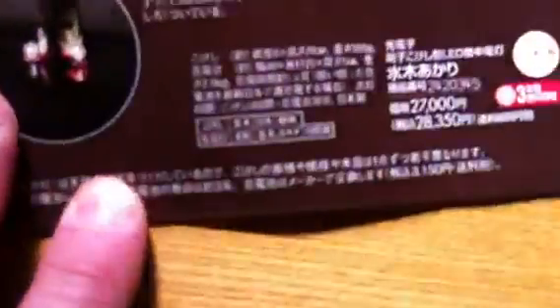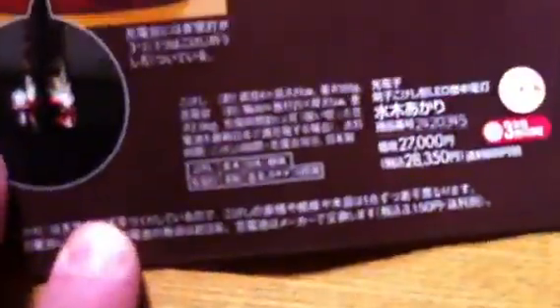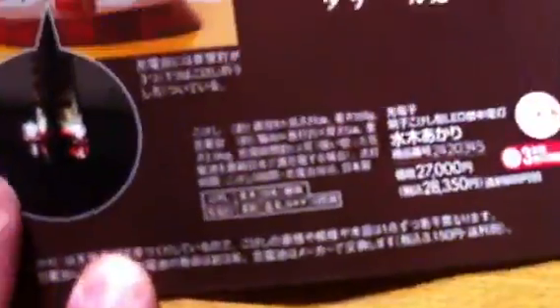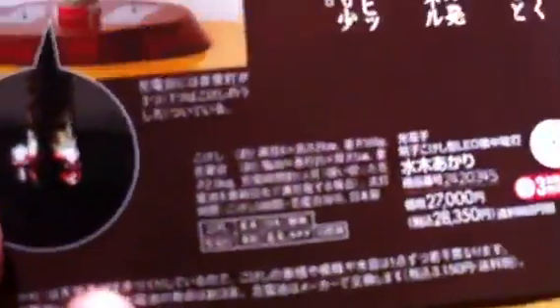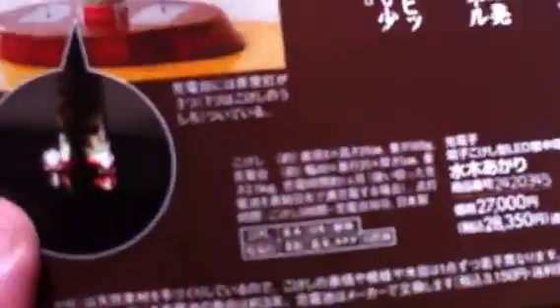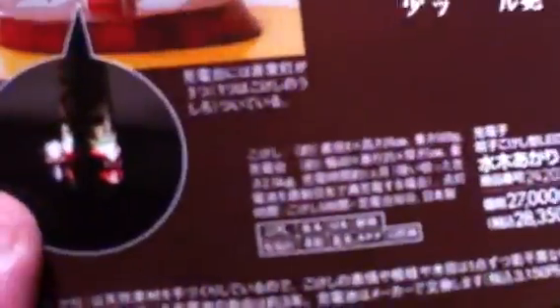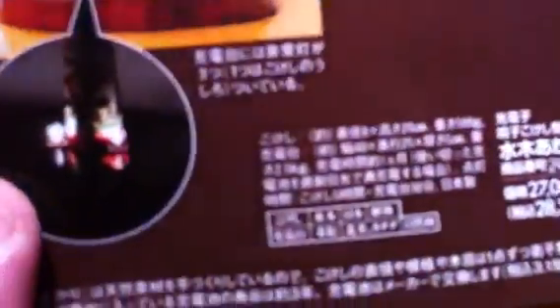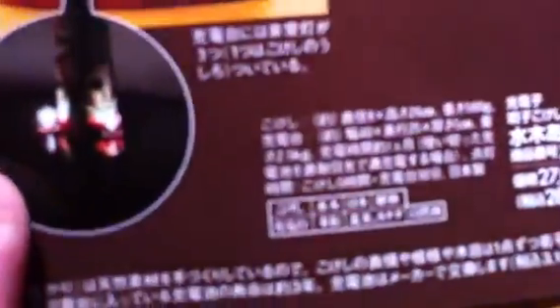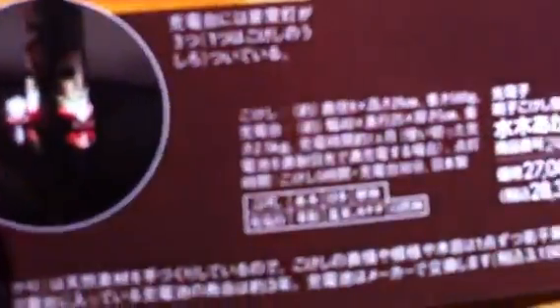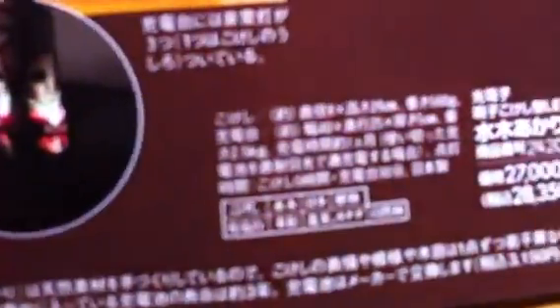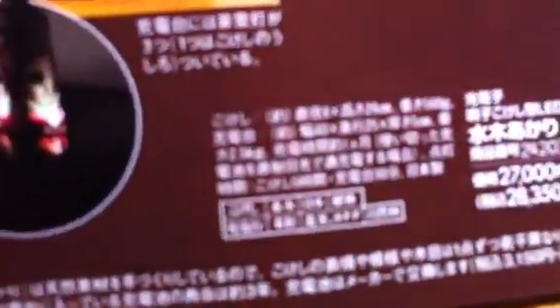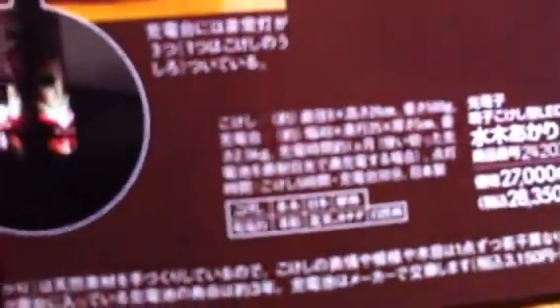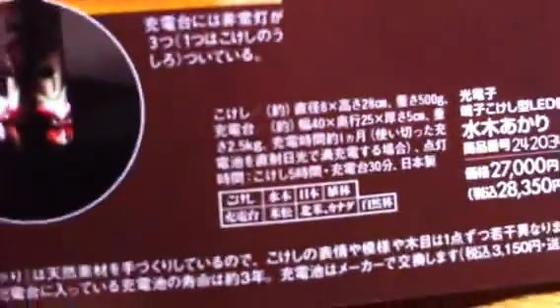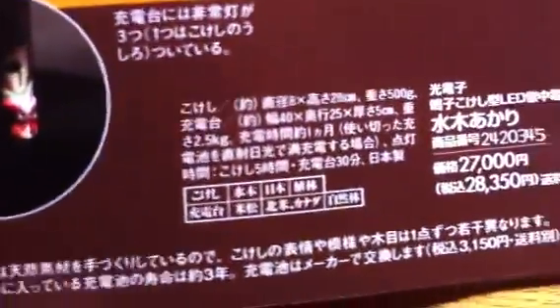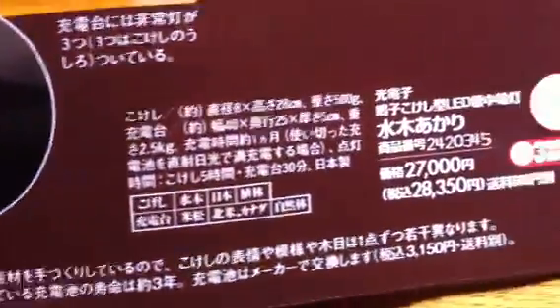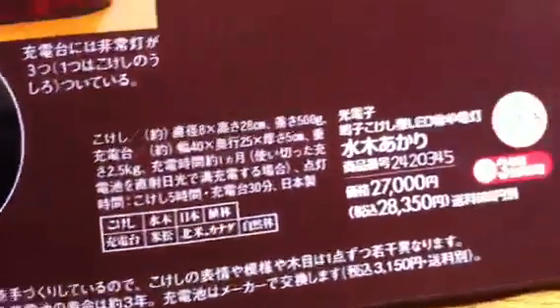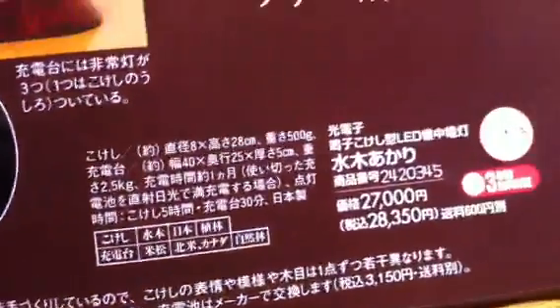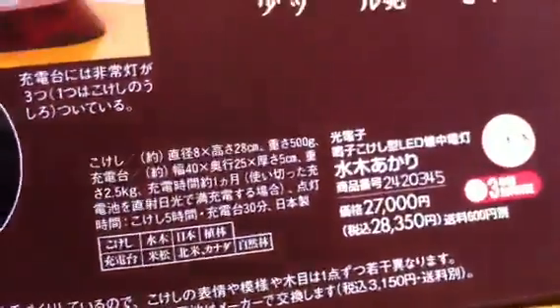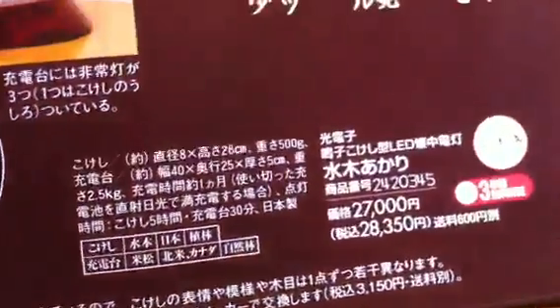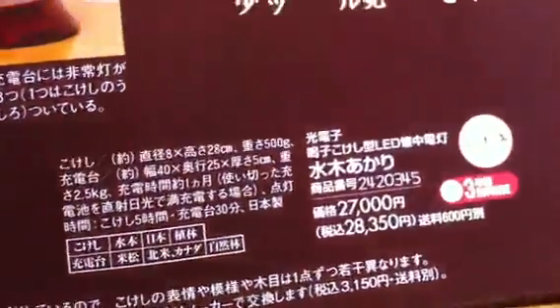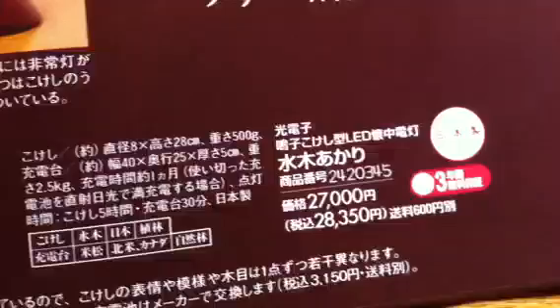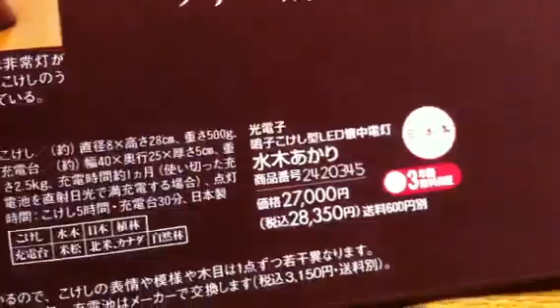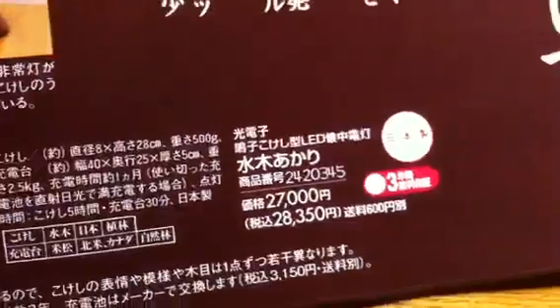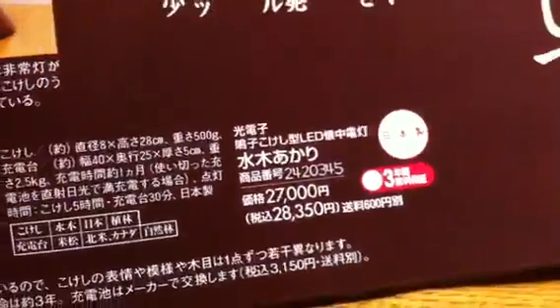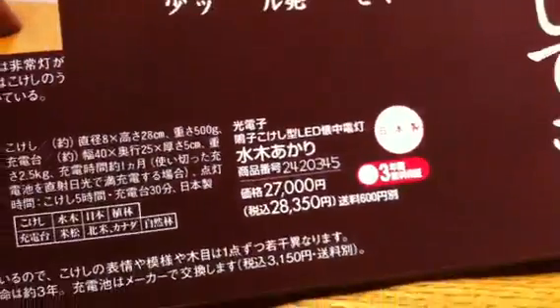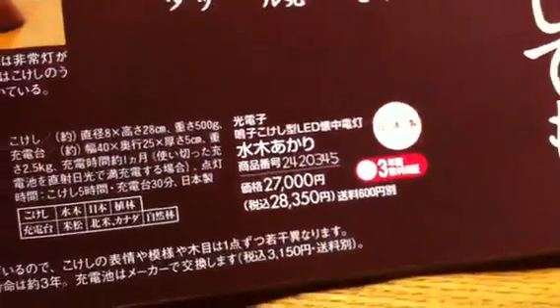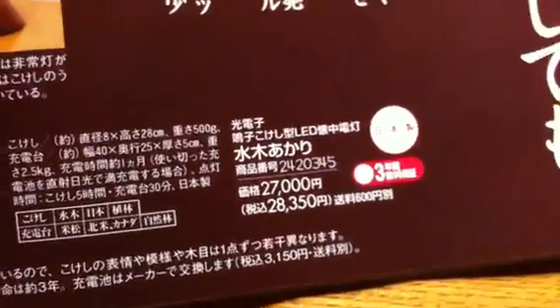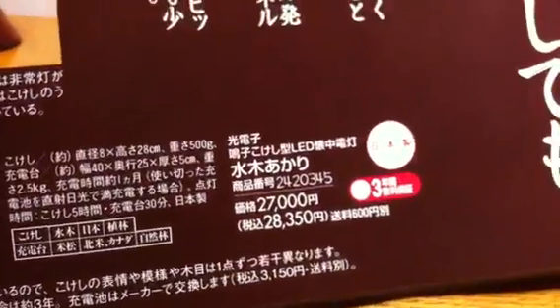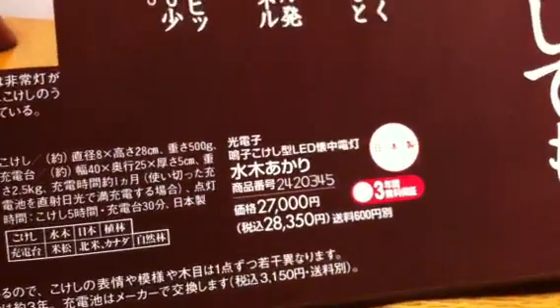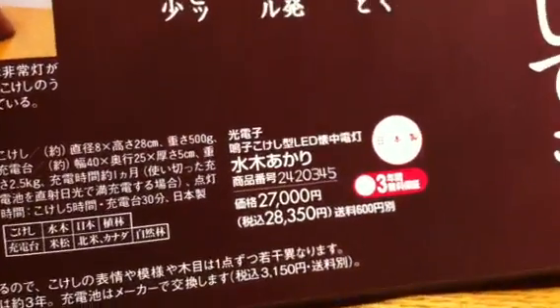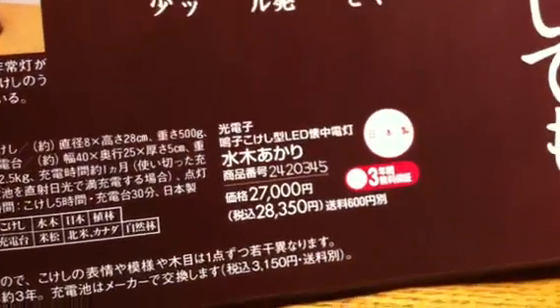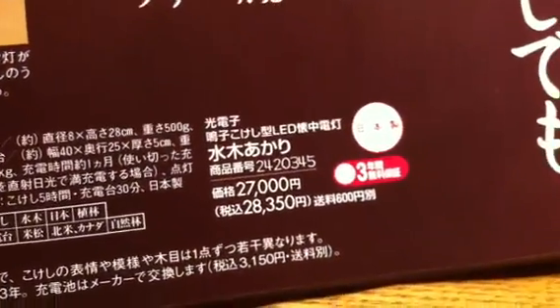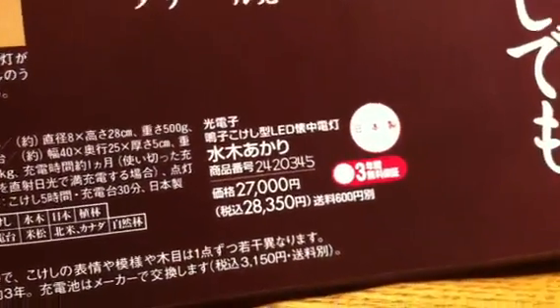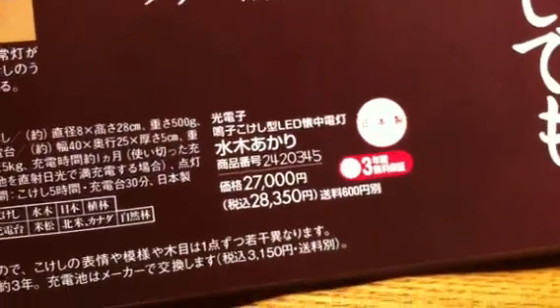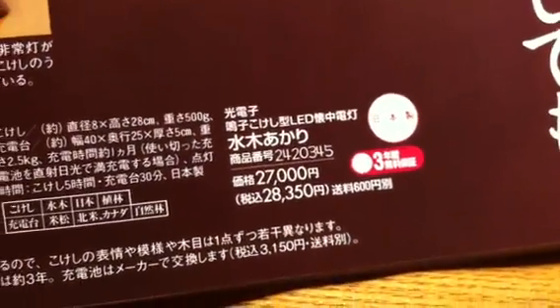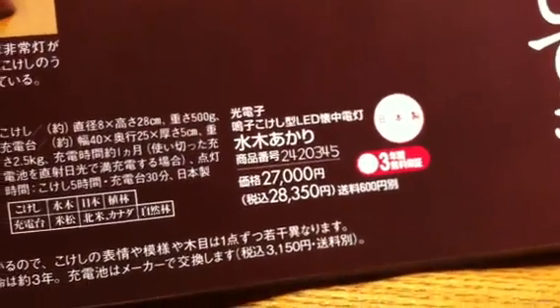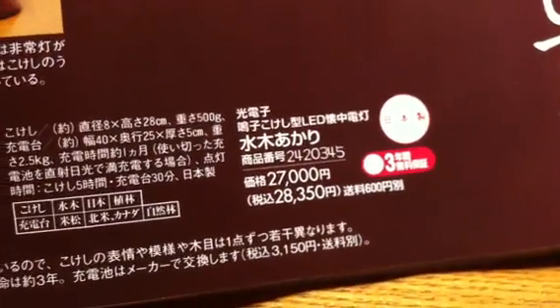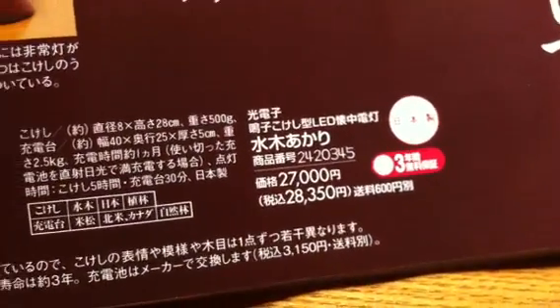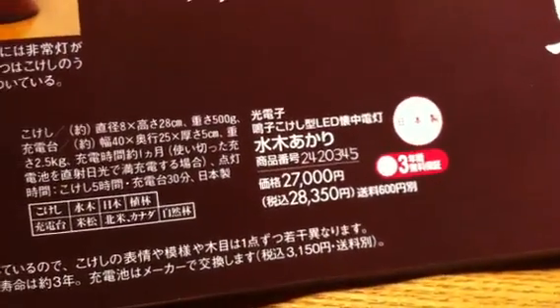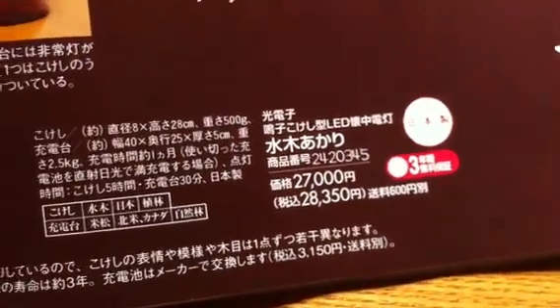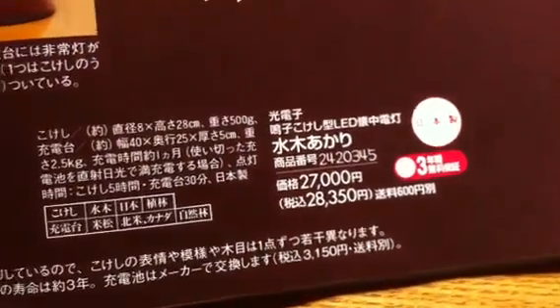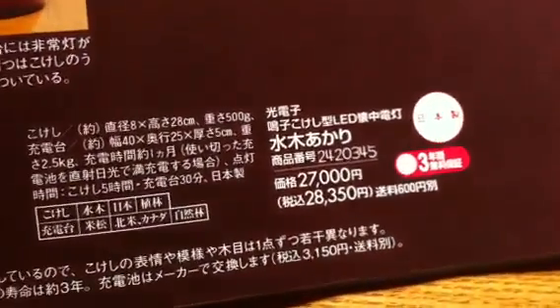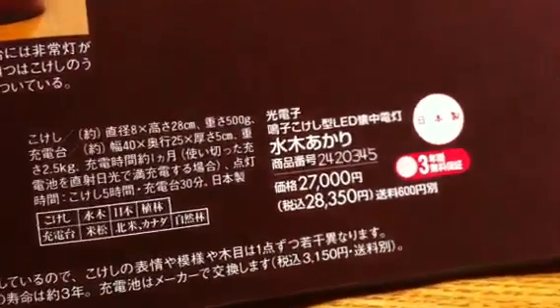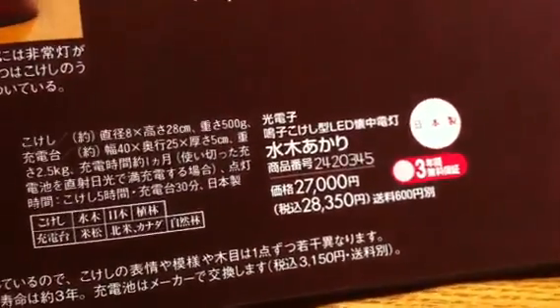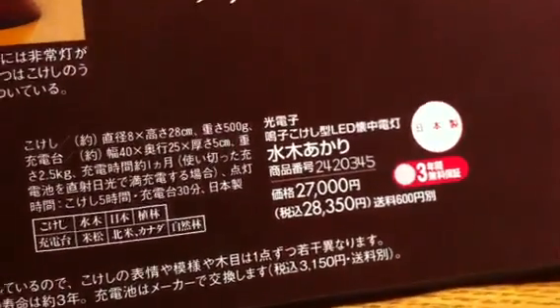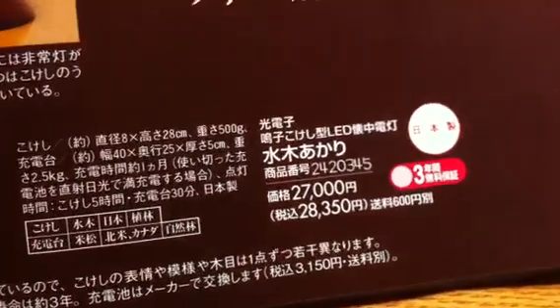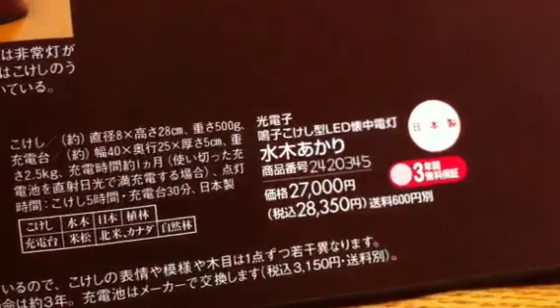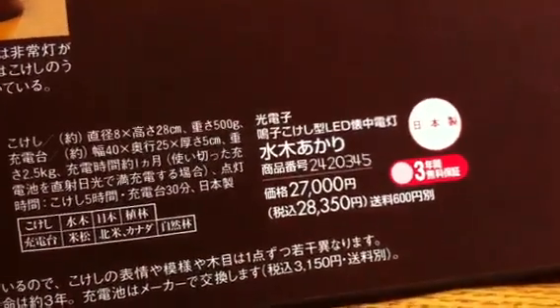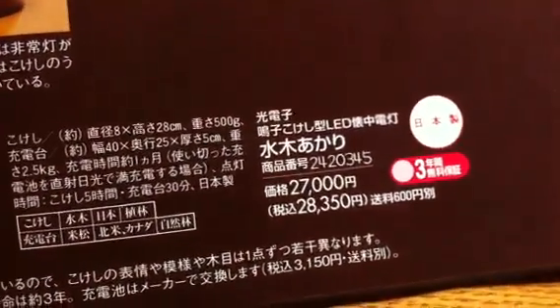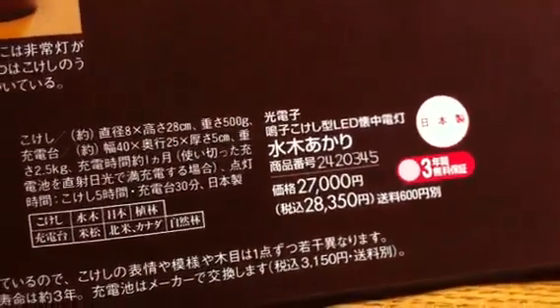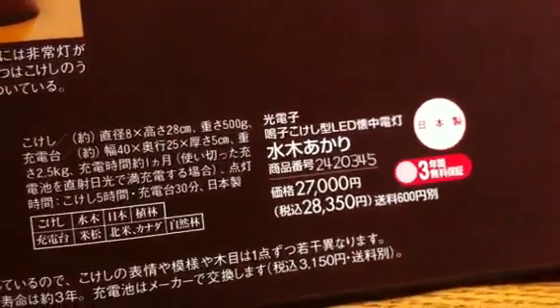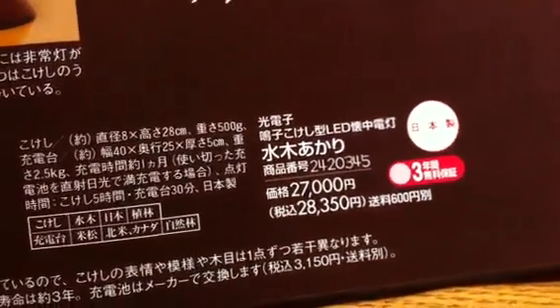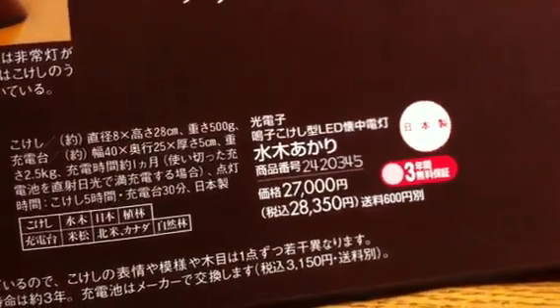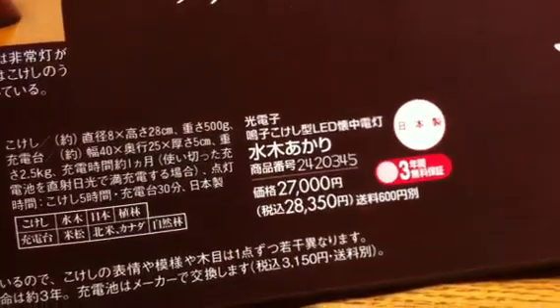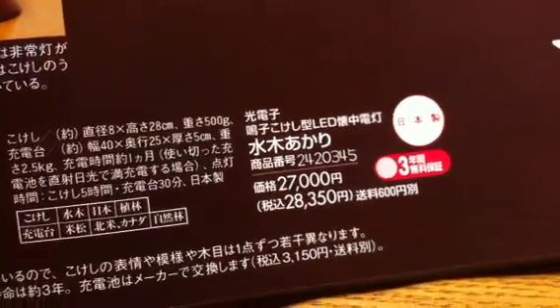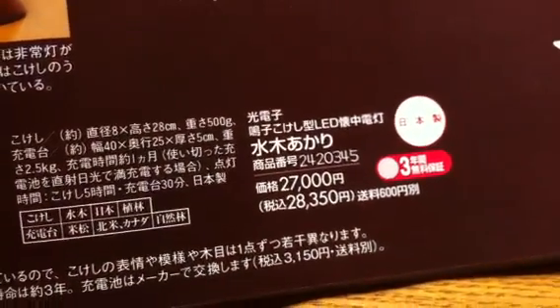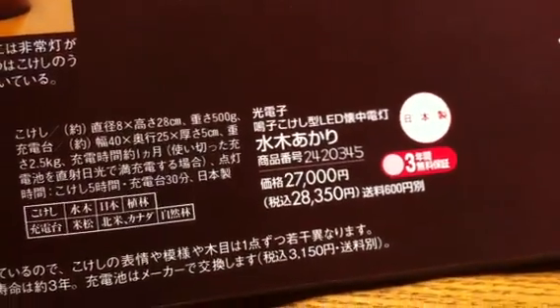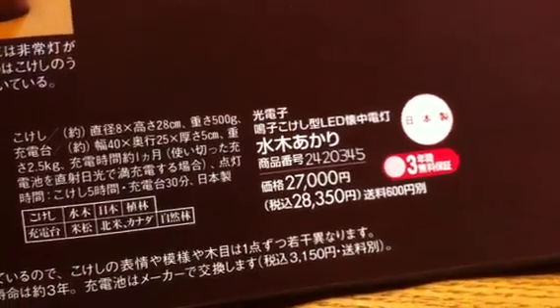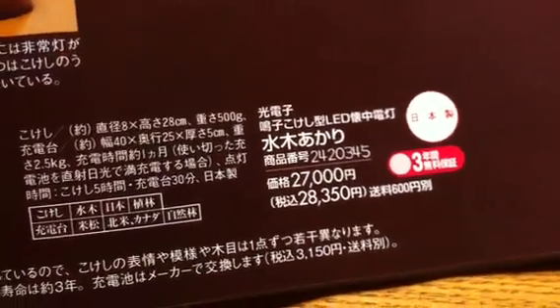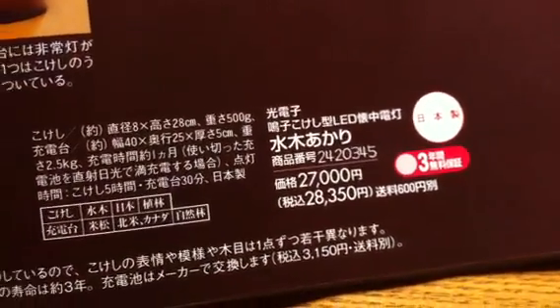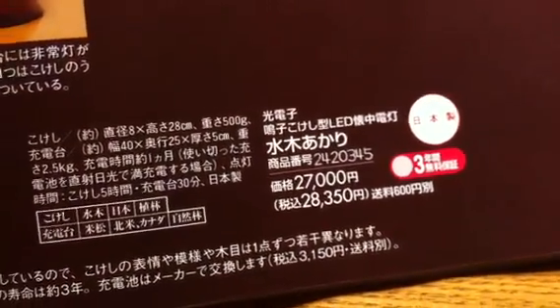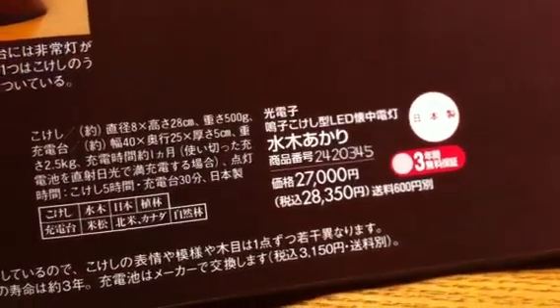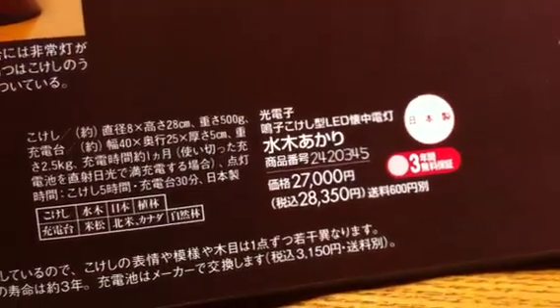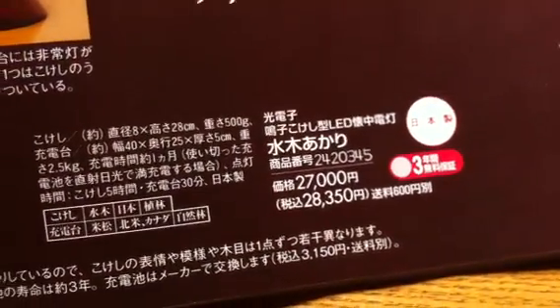And the price is a mere 27,000 yen — 28,350 with tax.